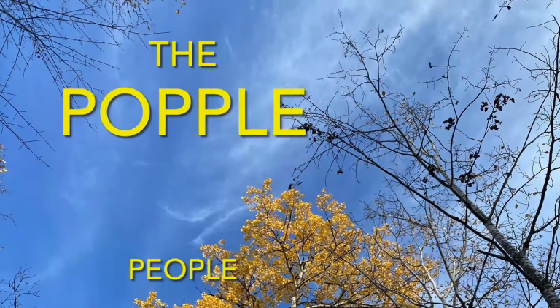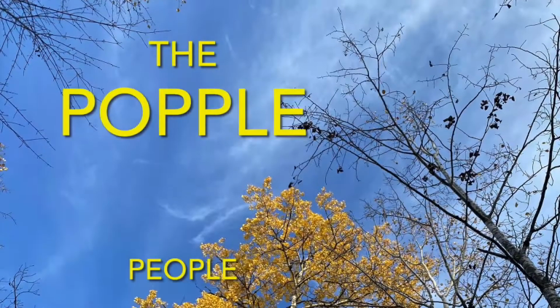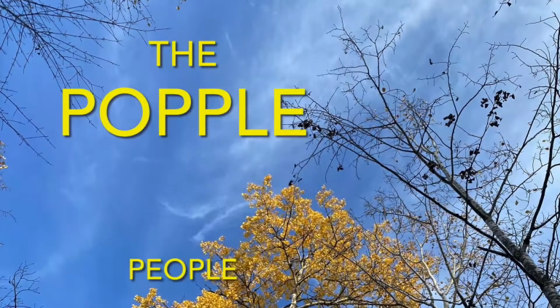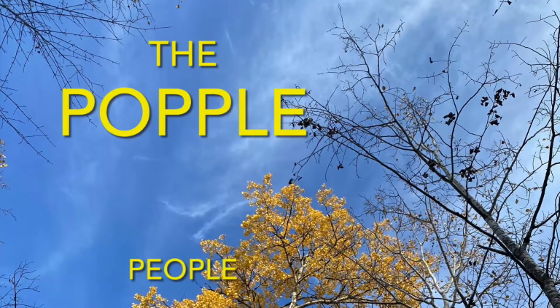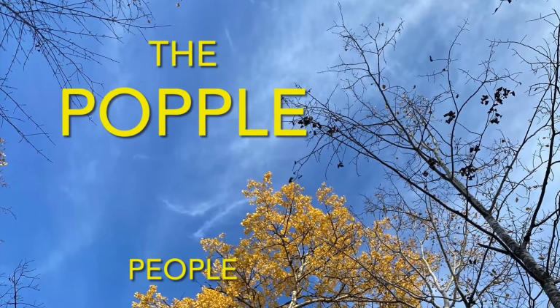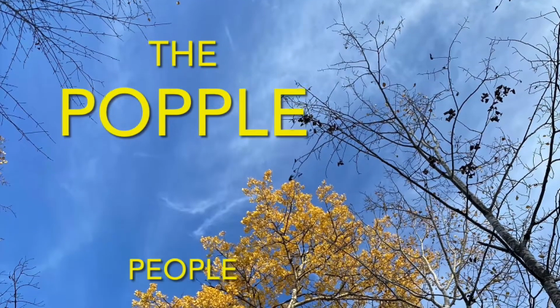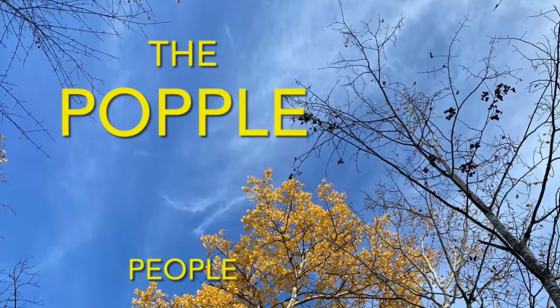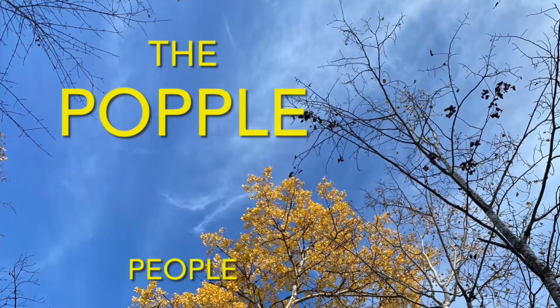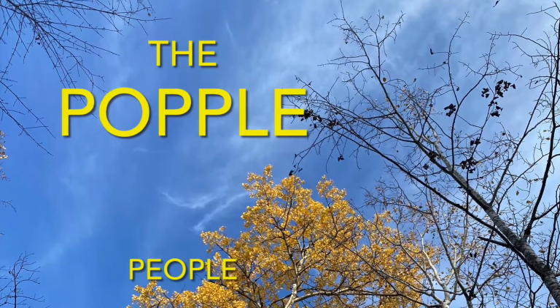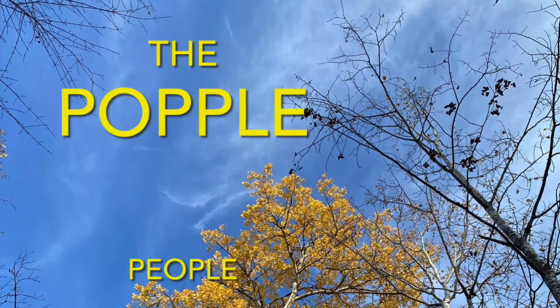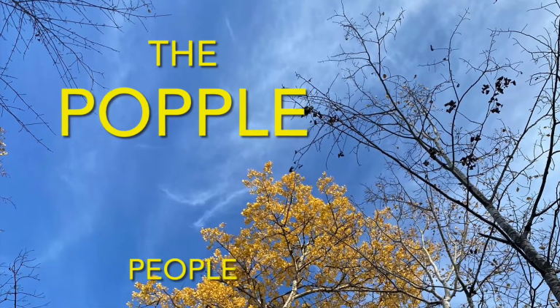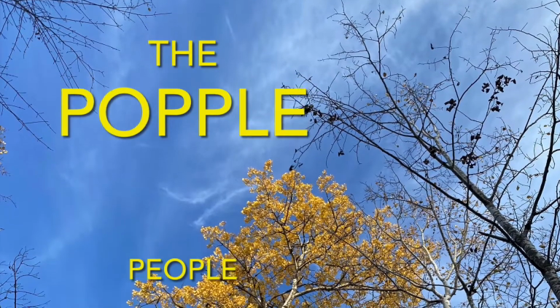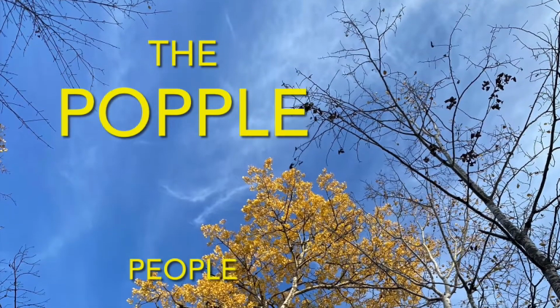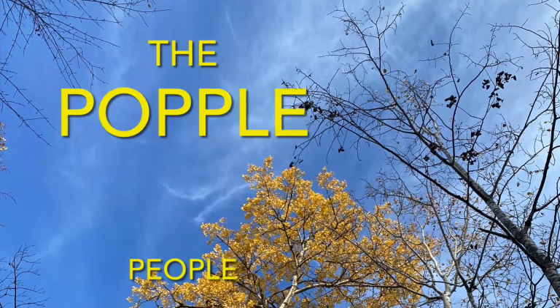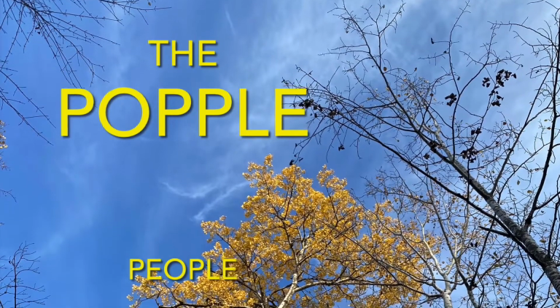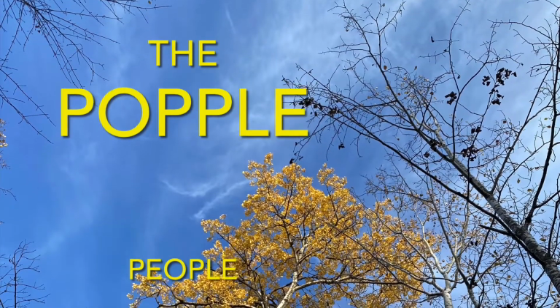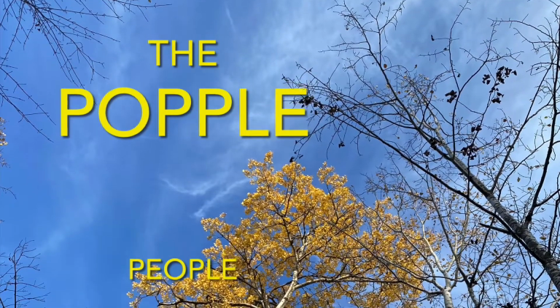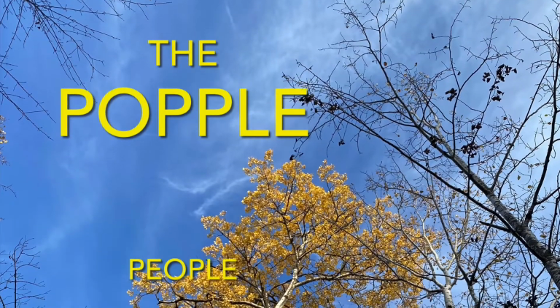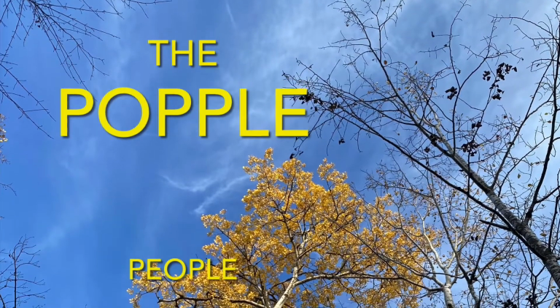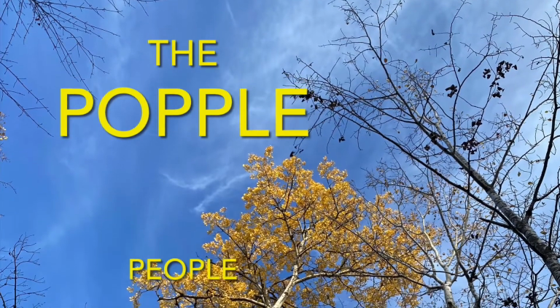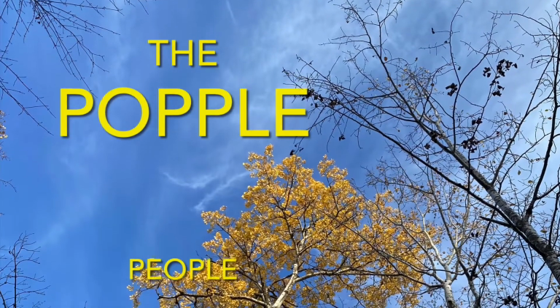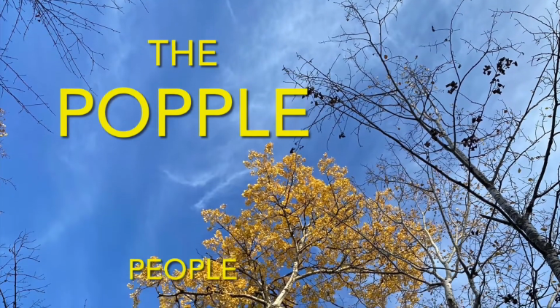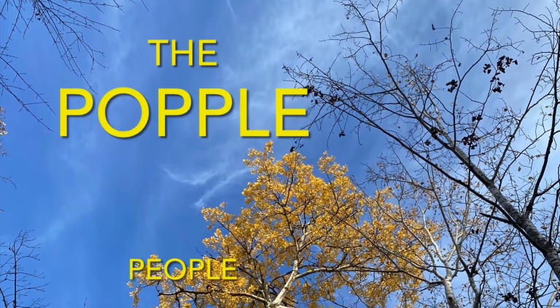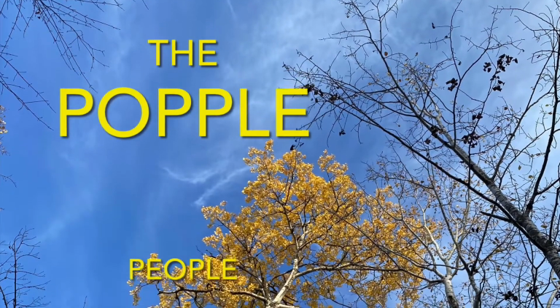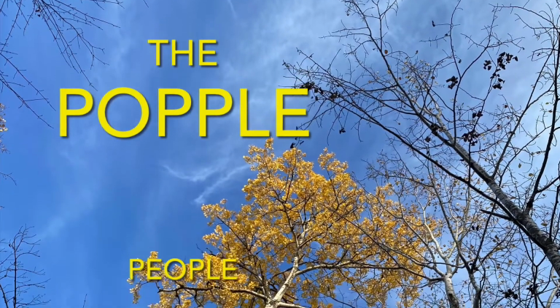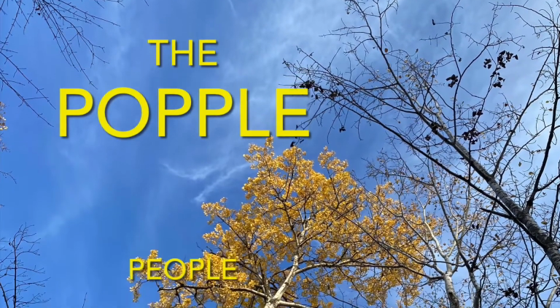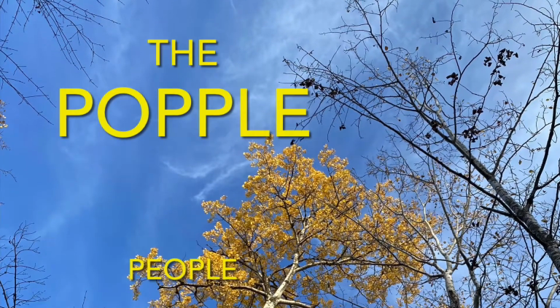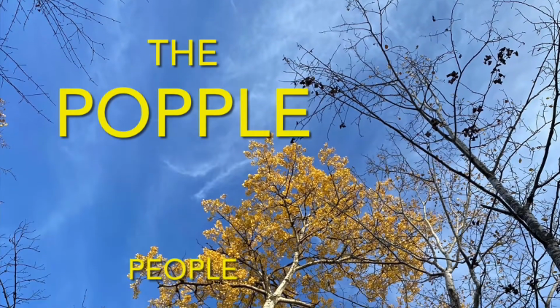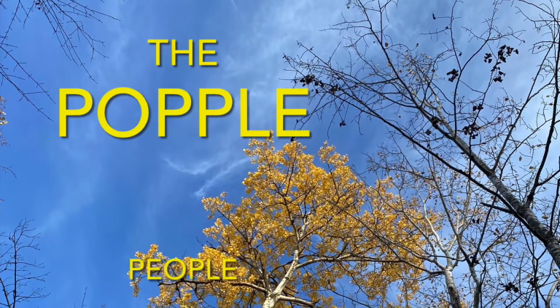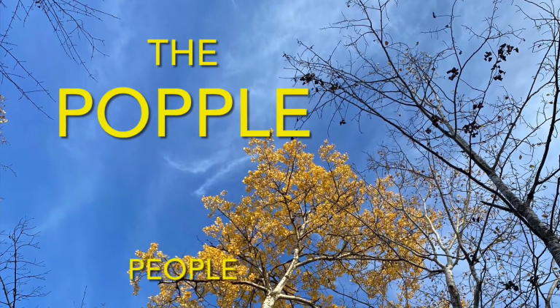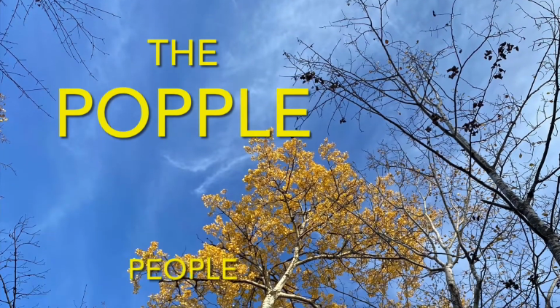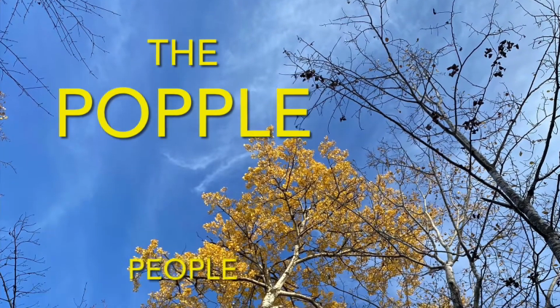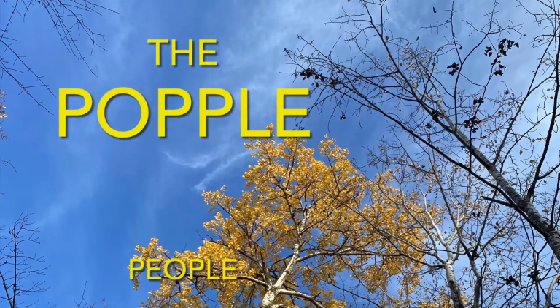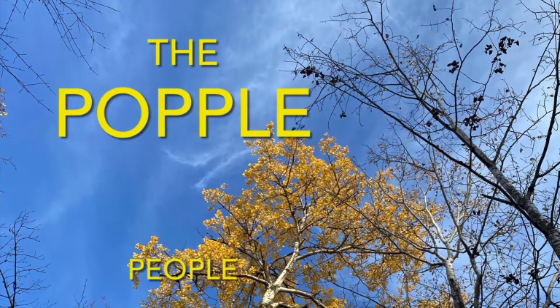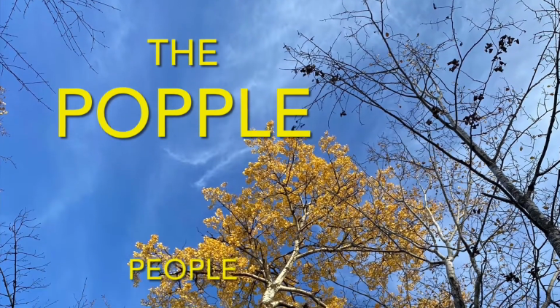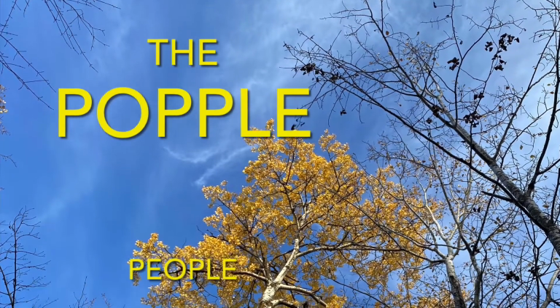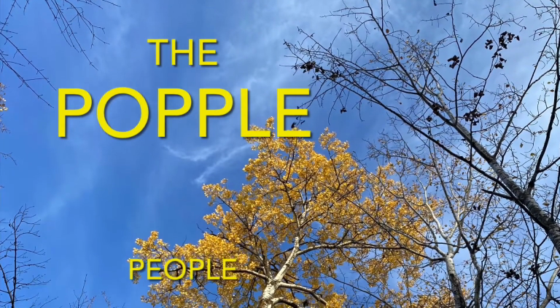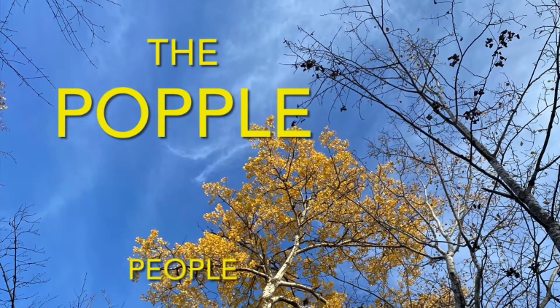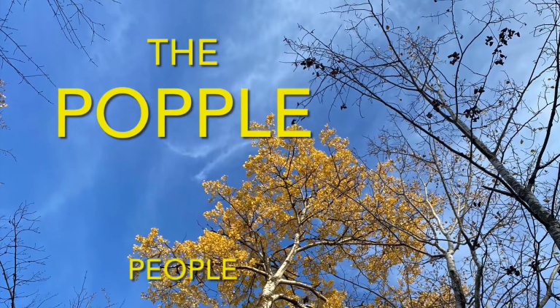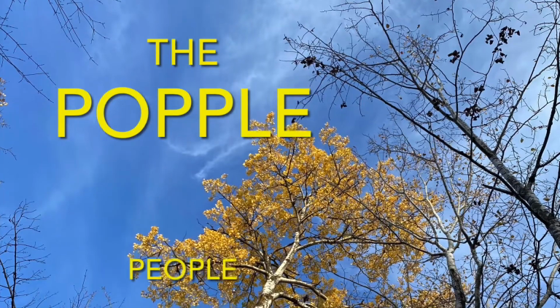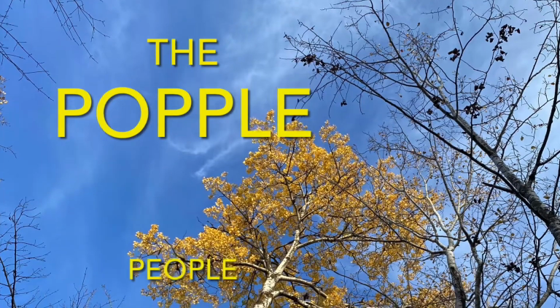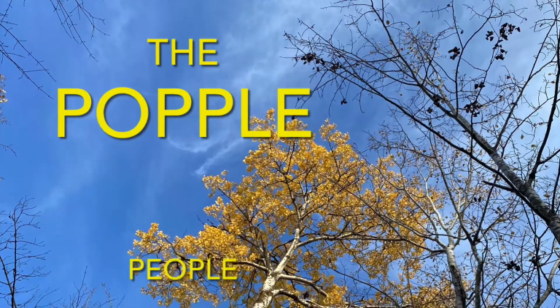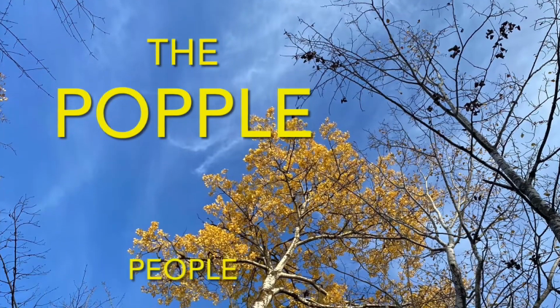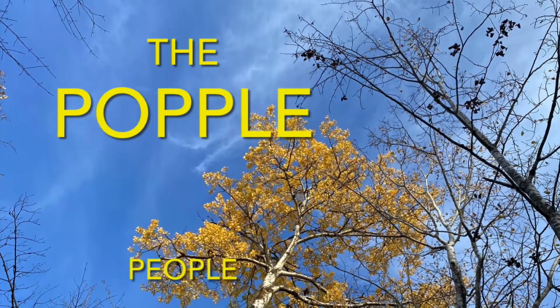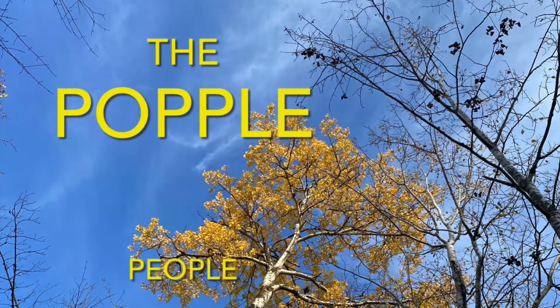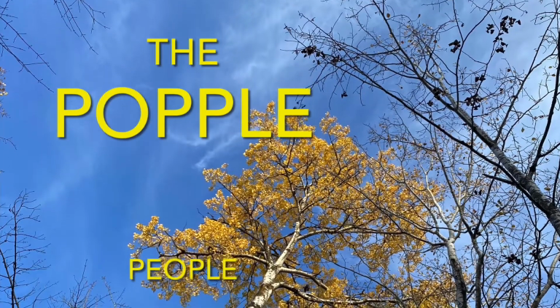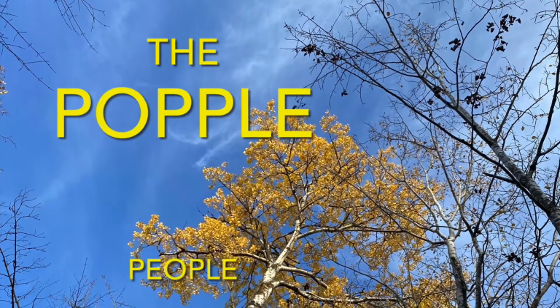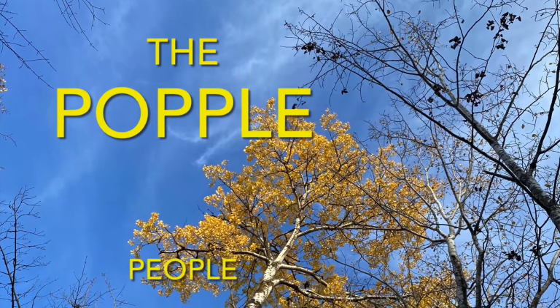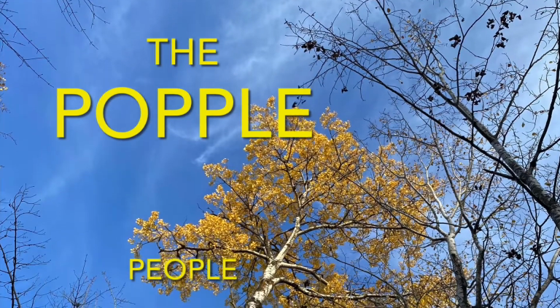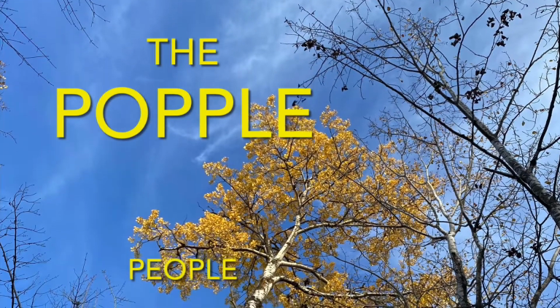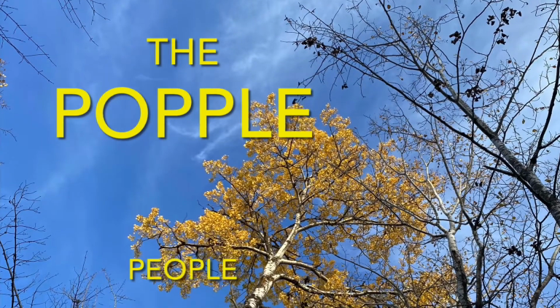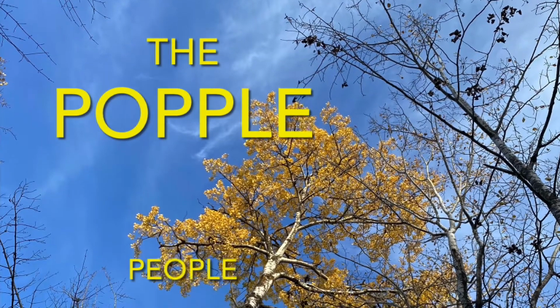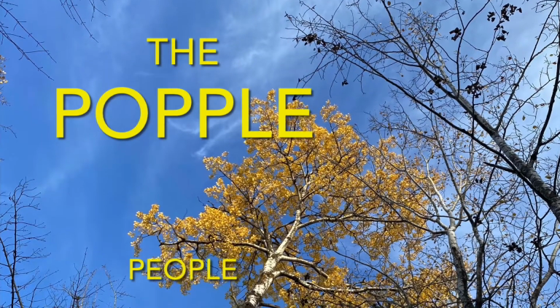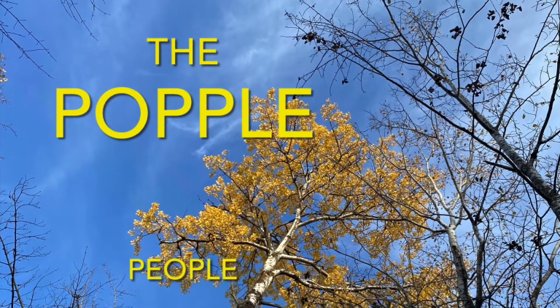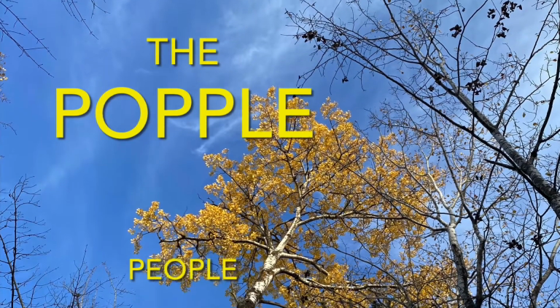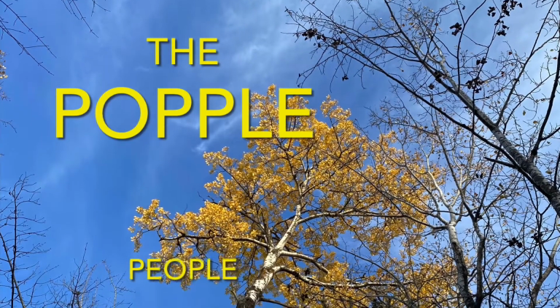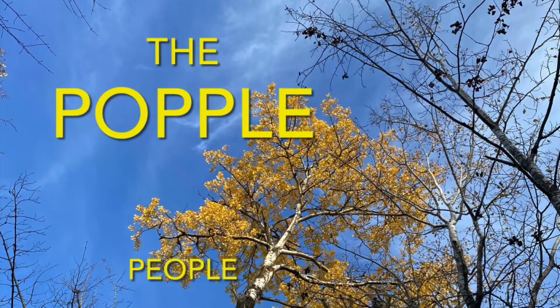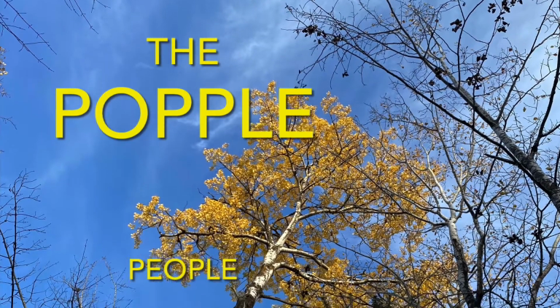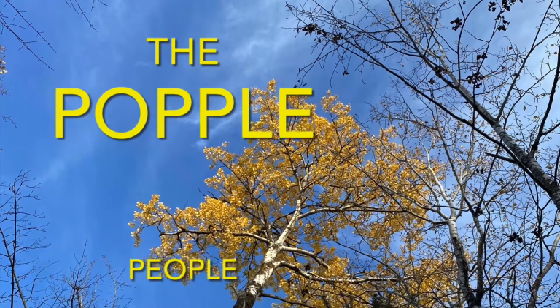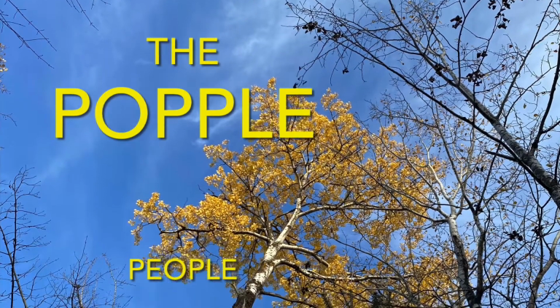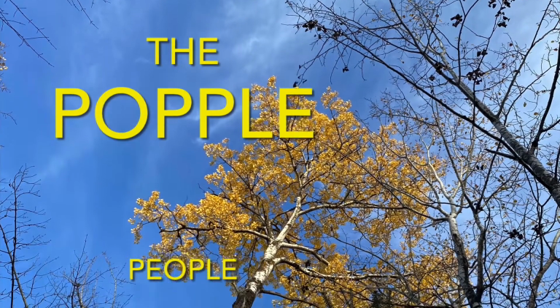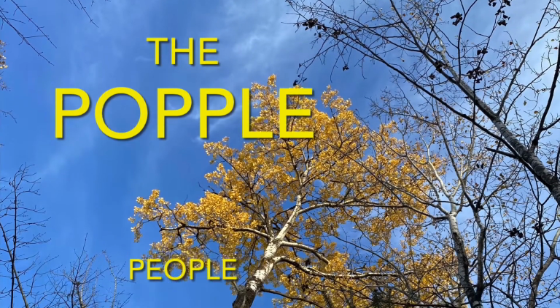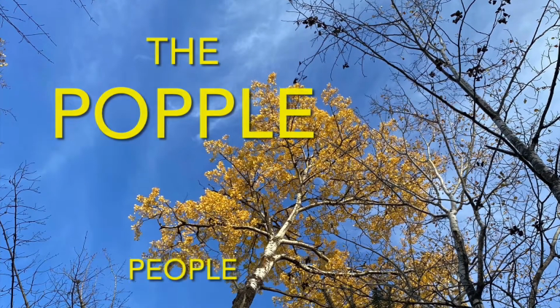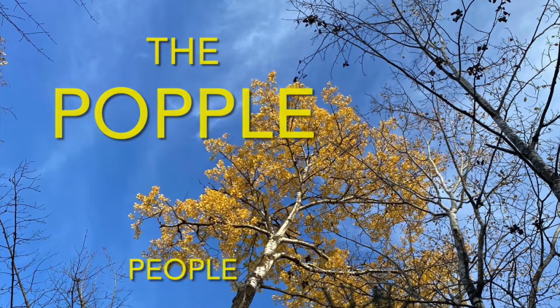There's a place in the woods called Aspen Ridge. This is where we call home. We are the Popple People. Welcome to our channel.